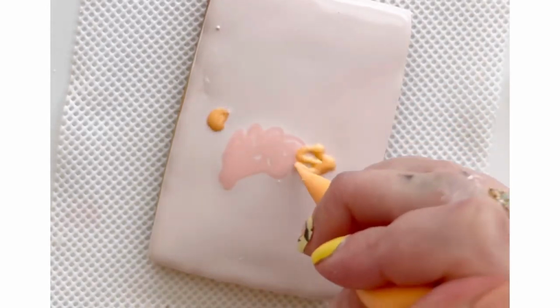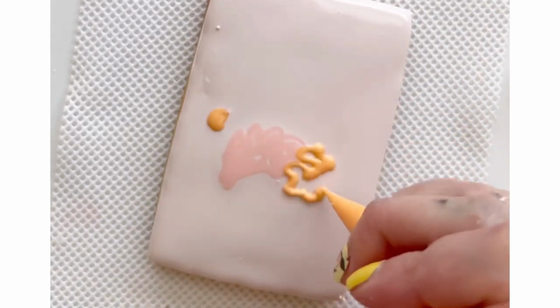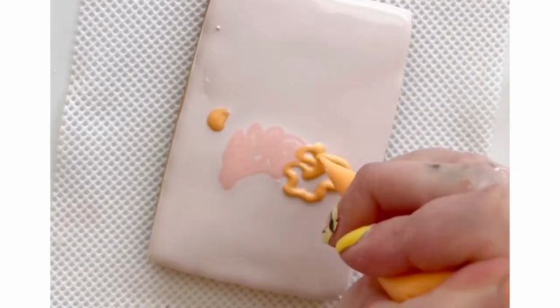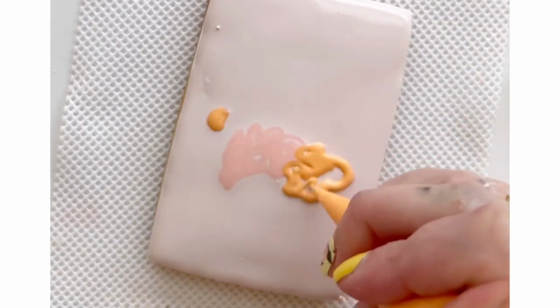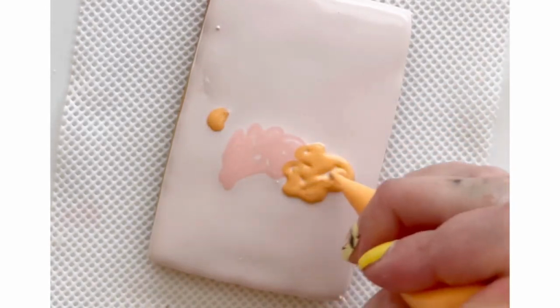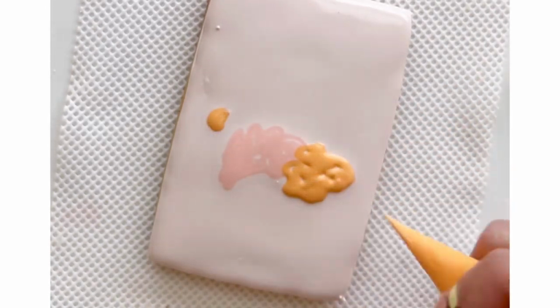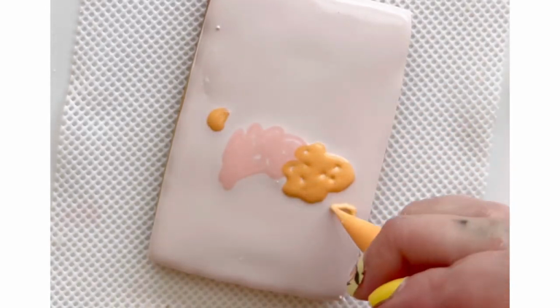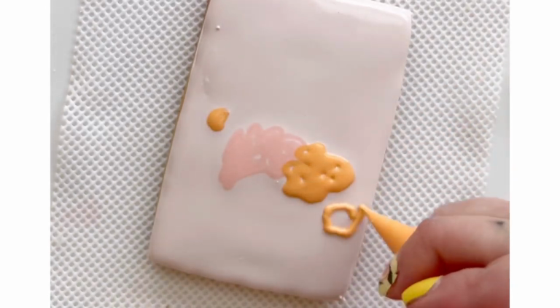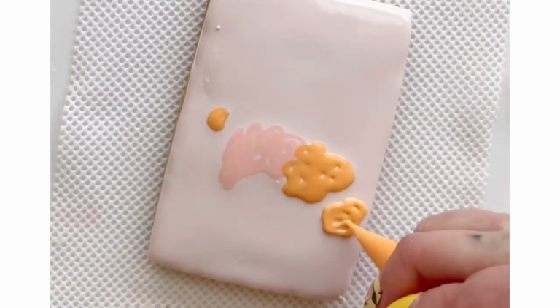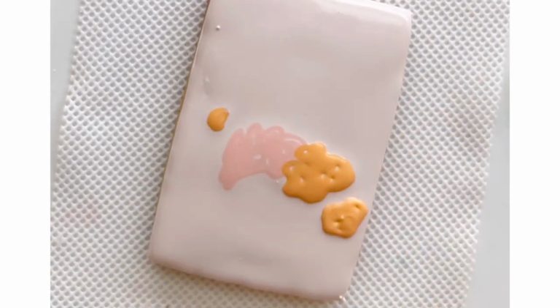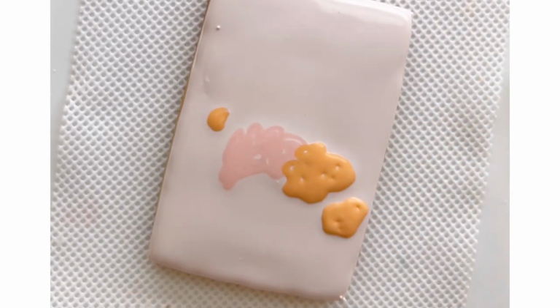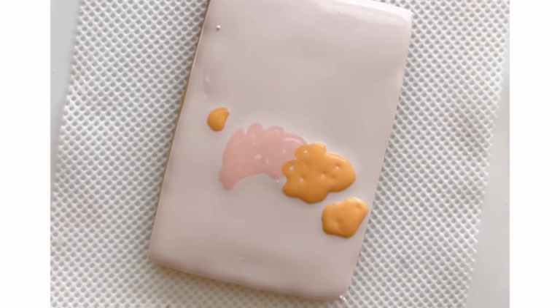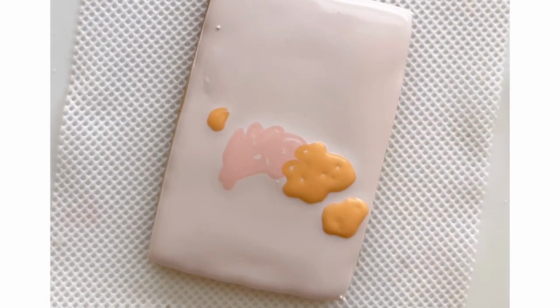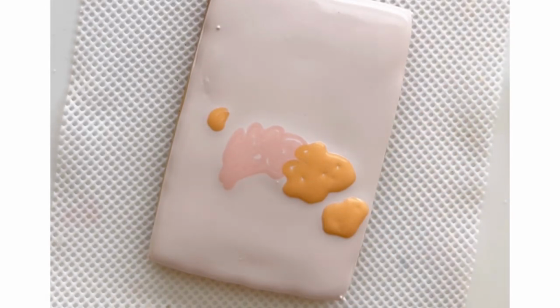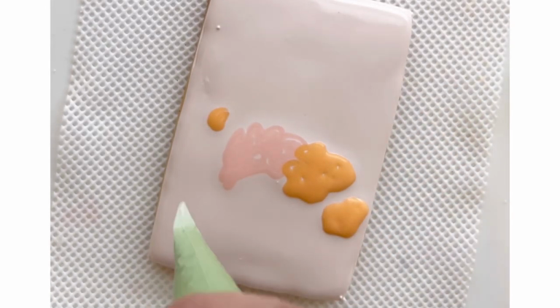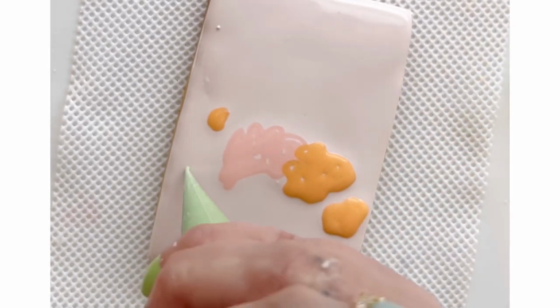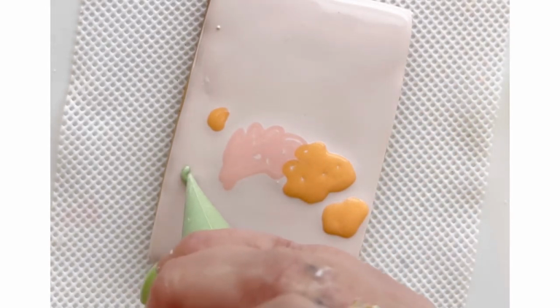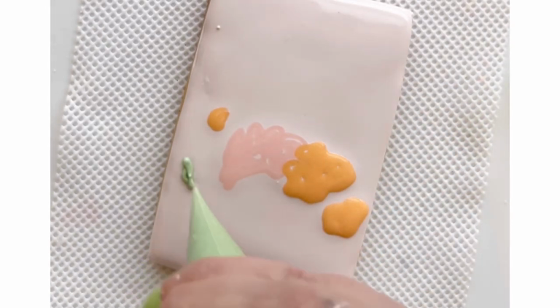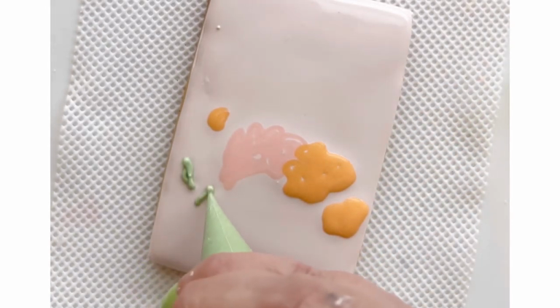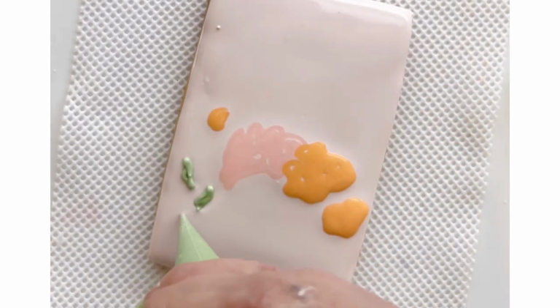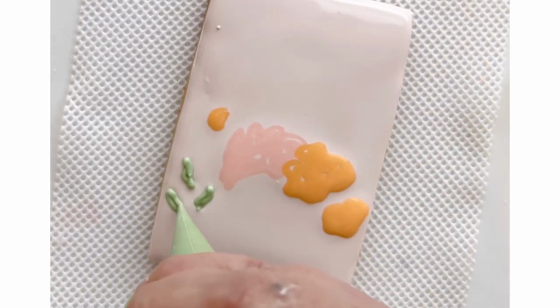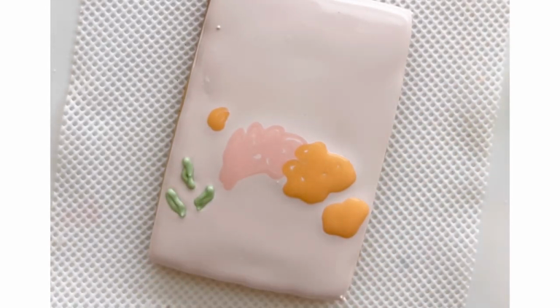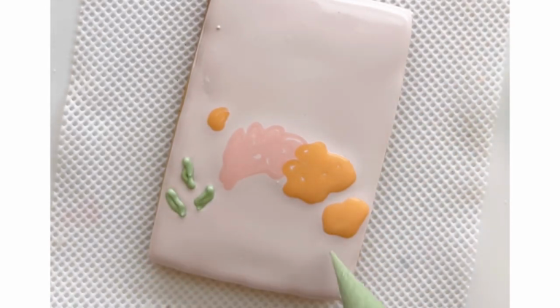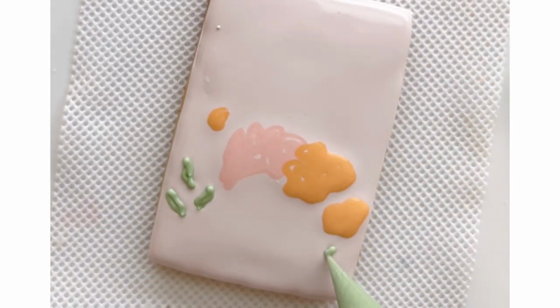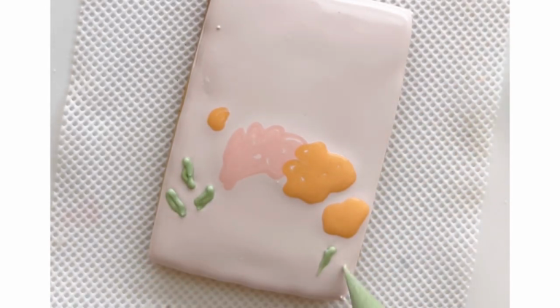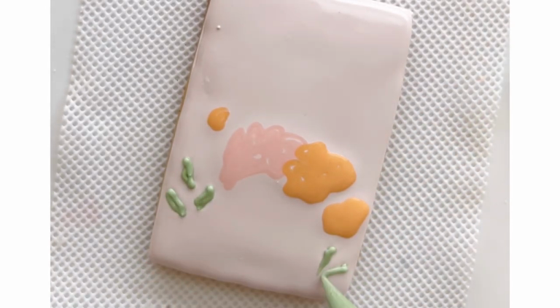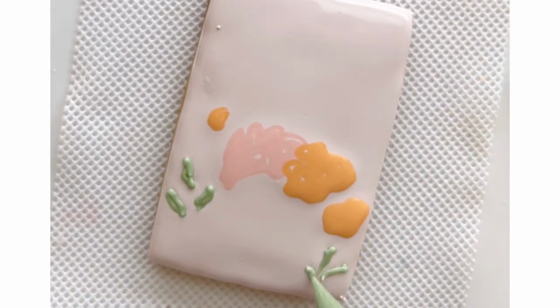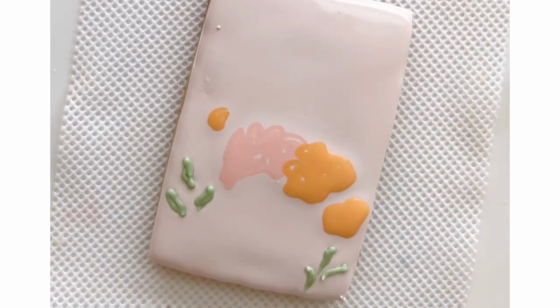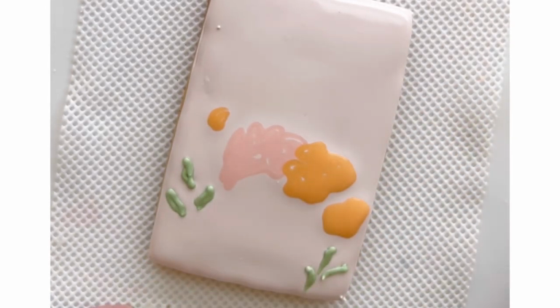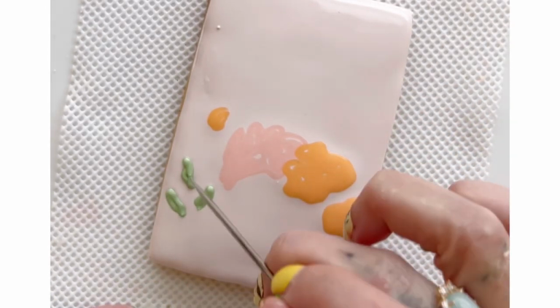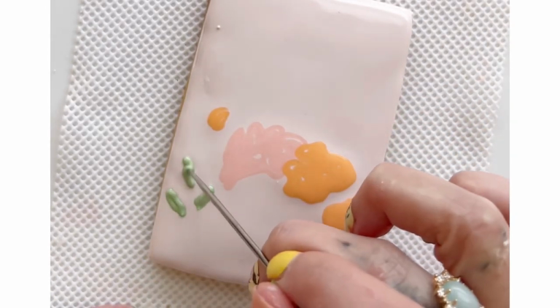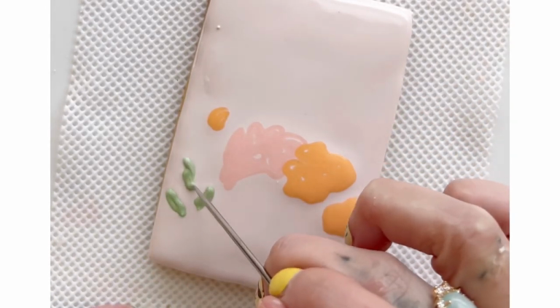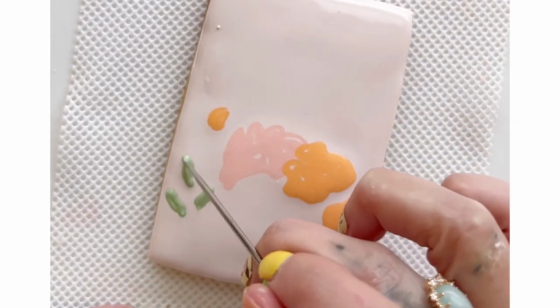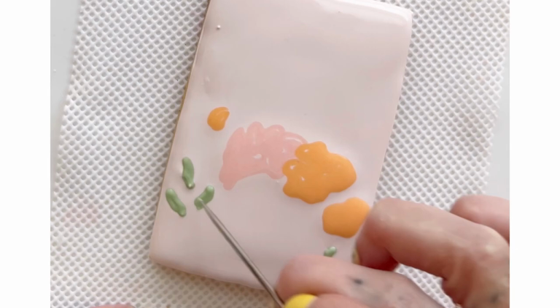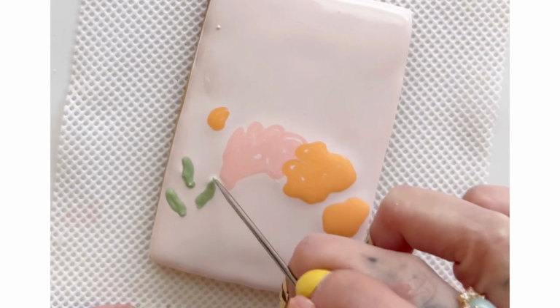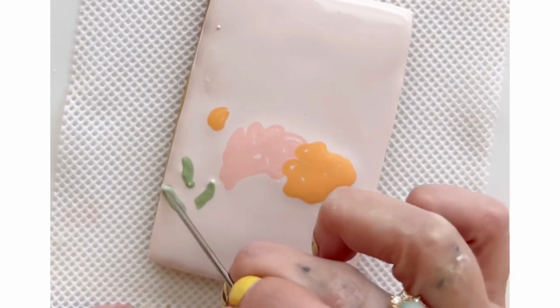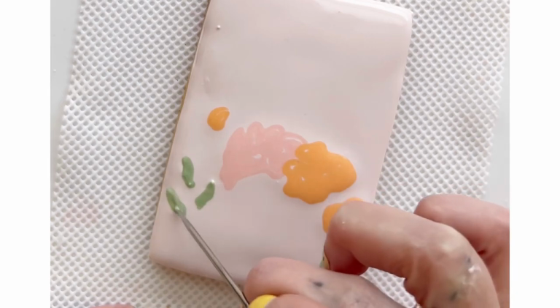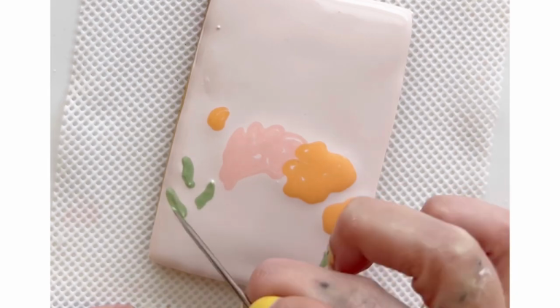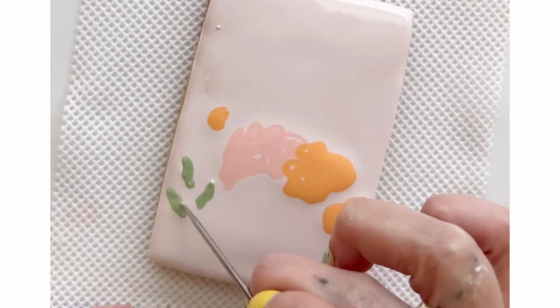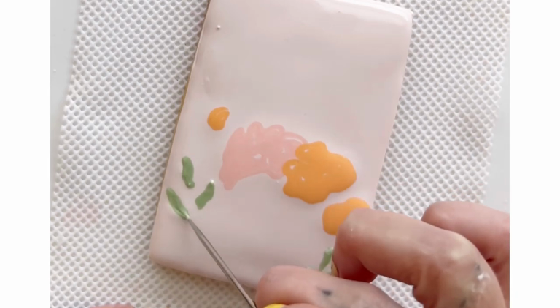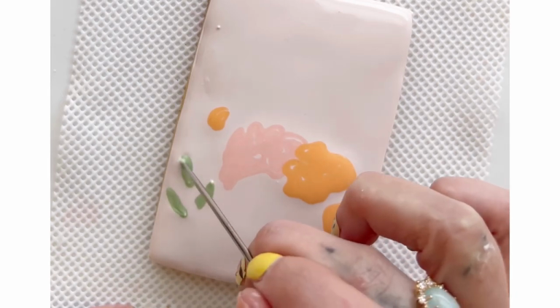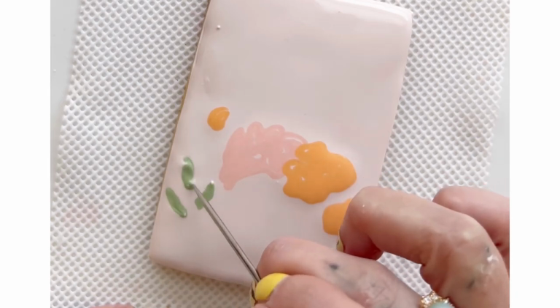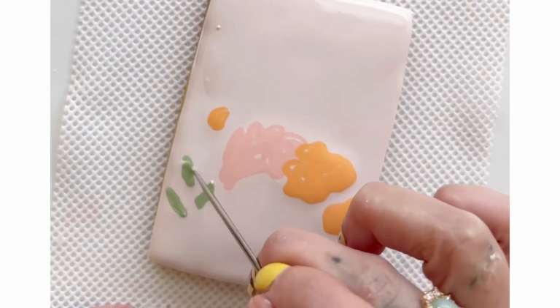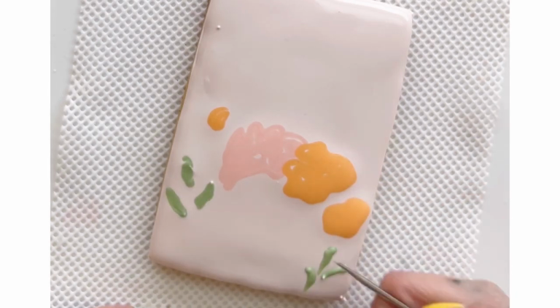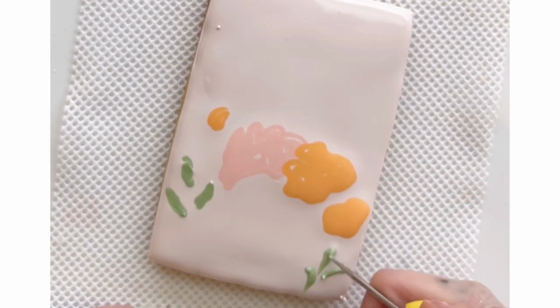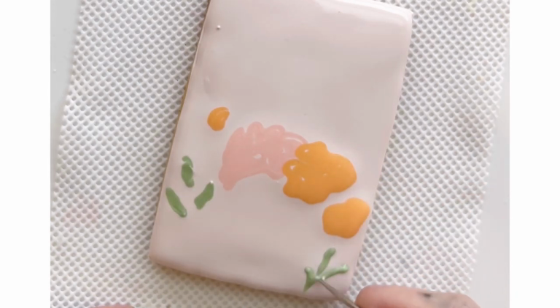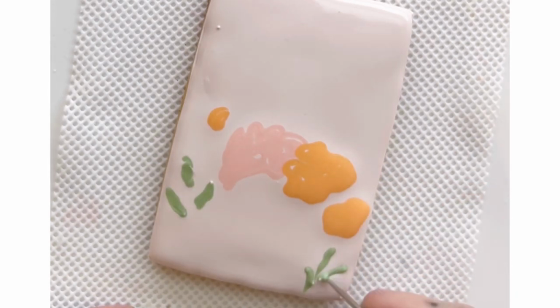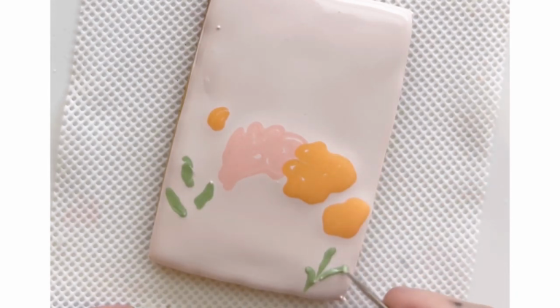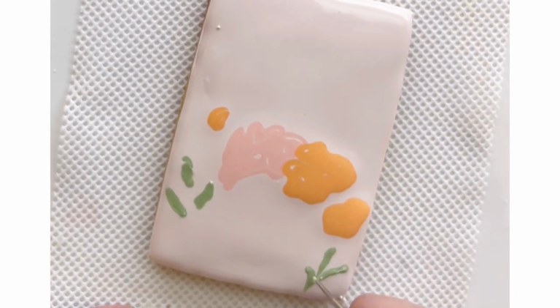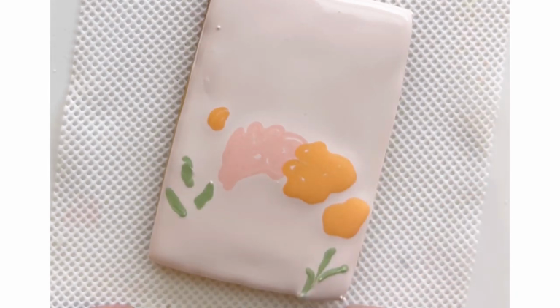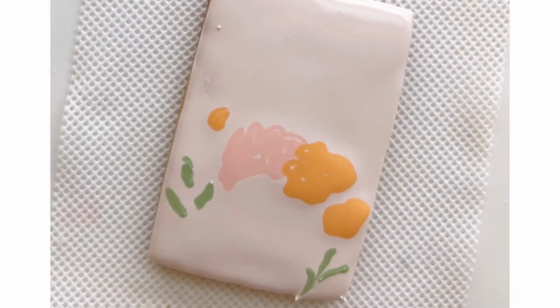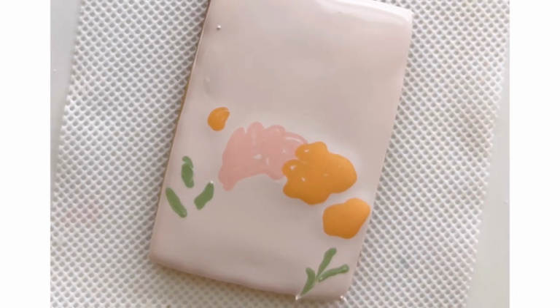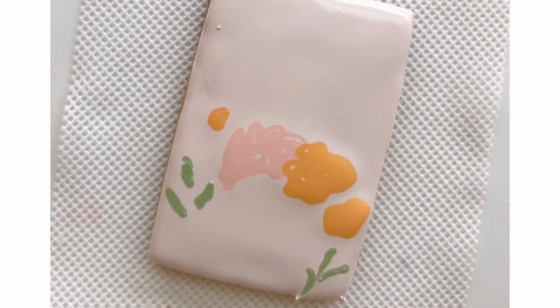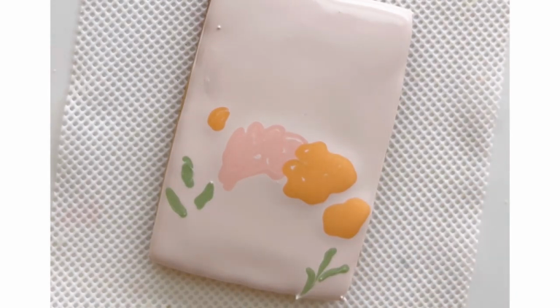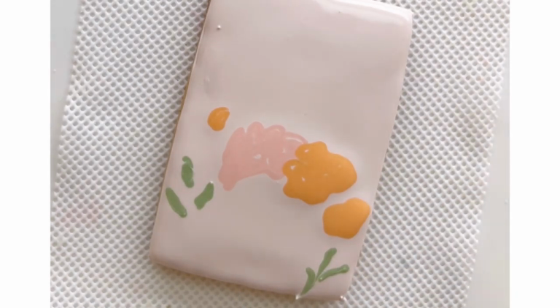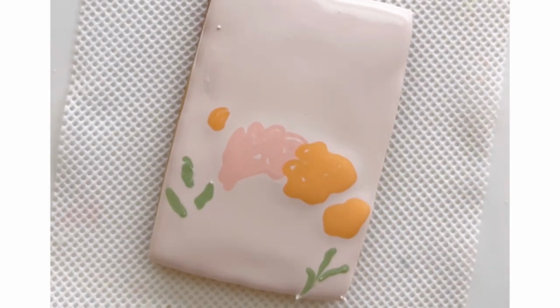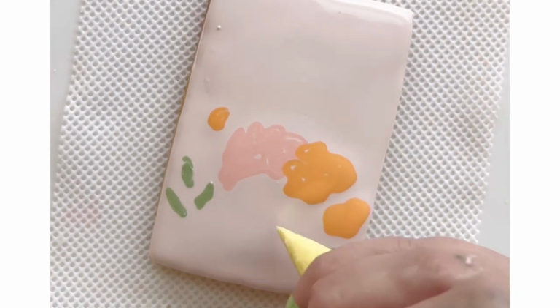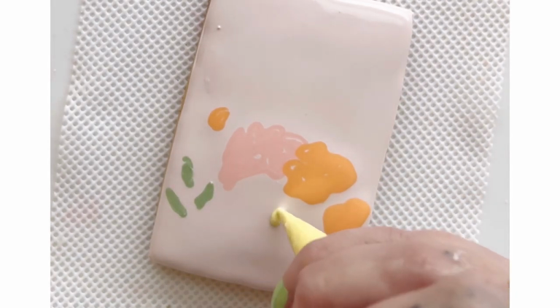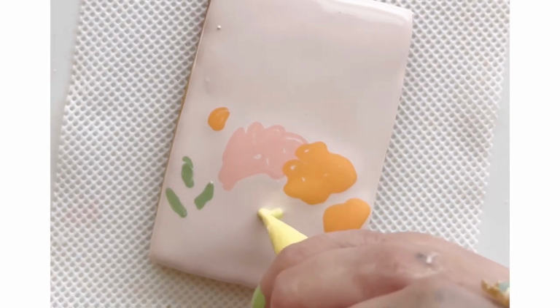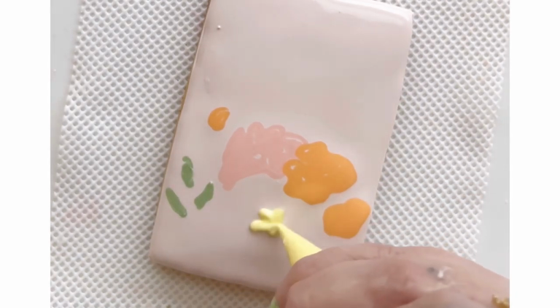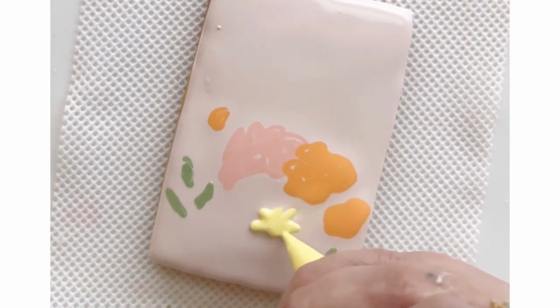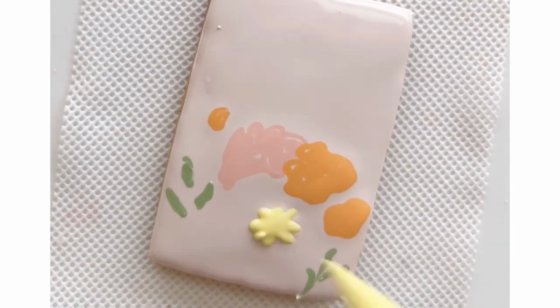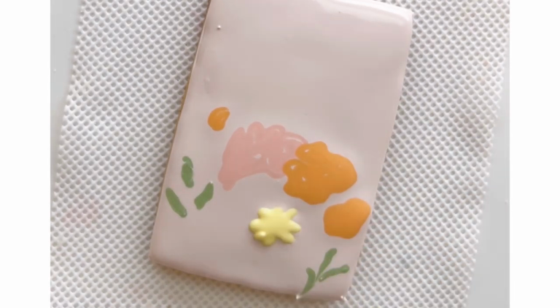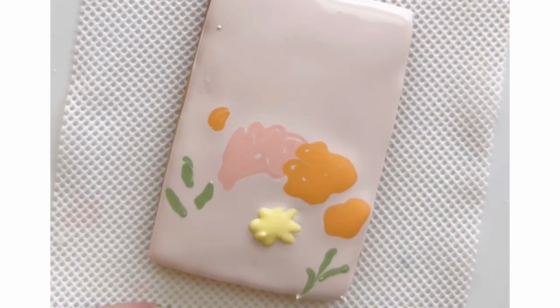Then immediately while it's wet I'm using flood consistency icing and piping in the flowers and leaves where I want them to be.